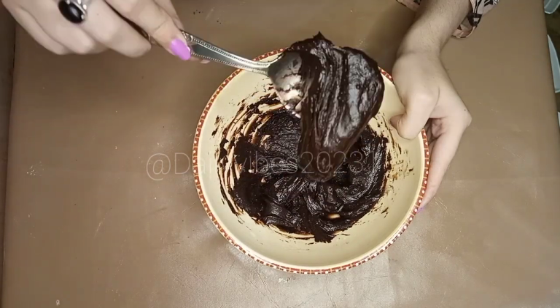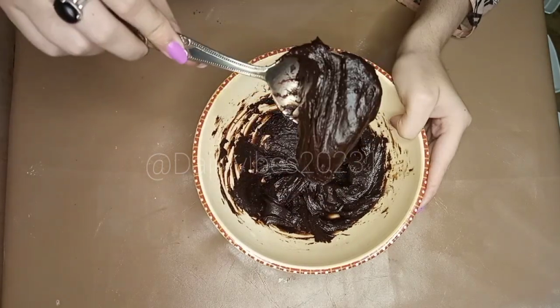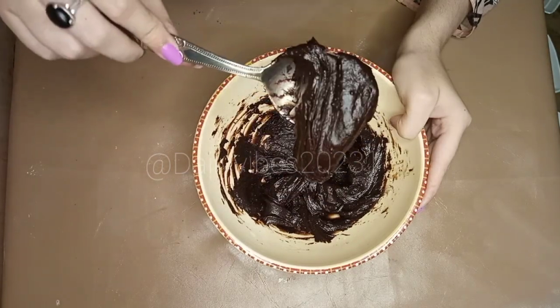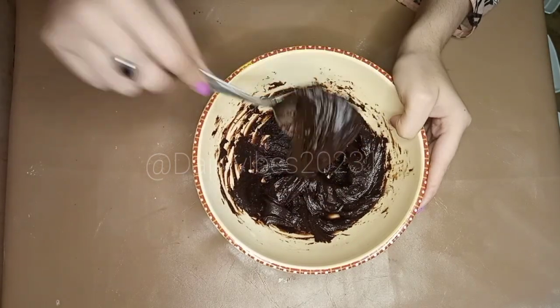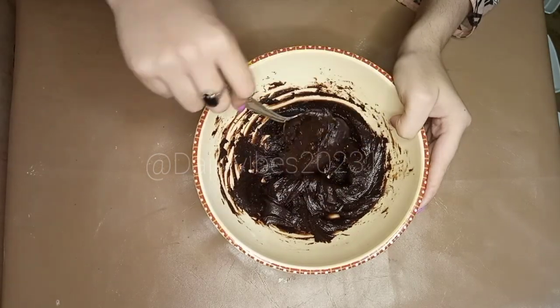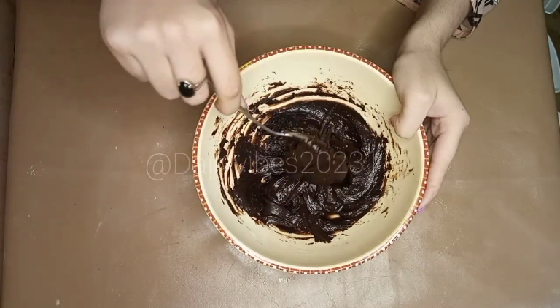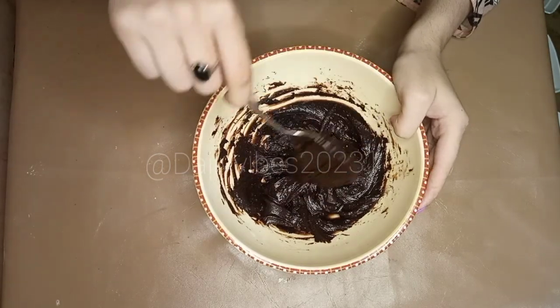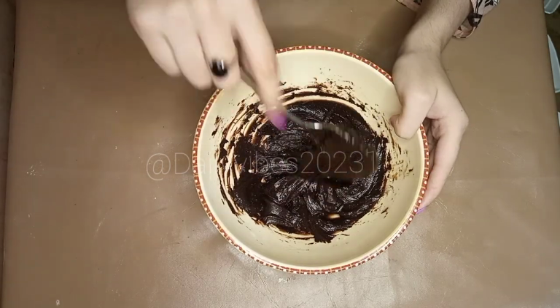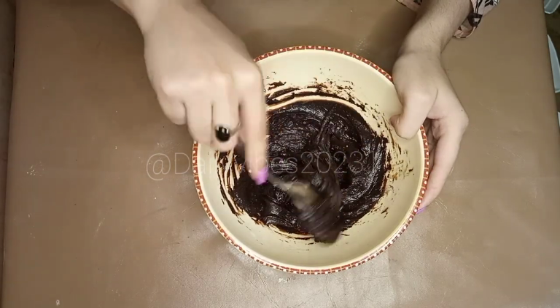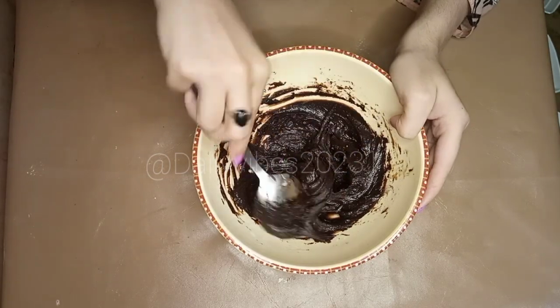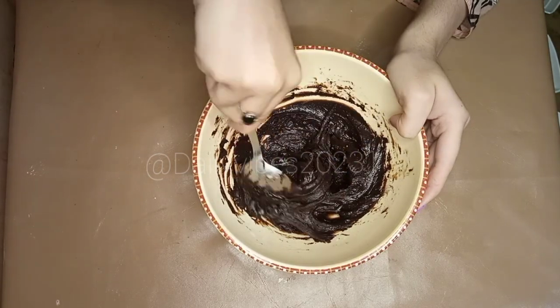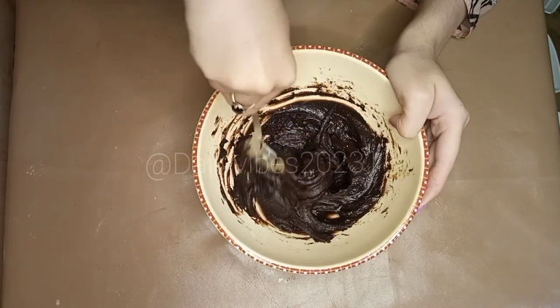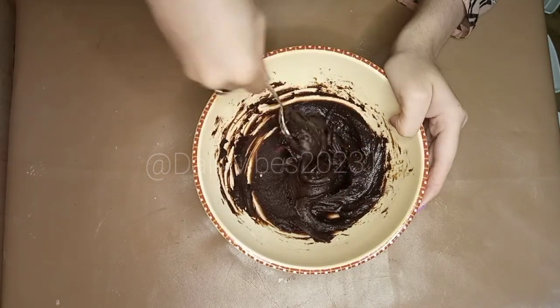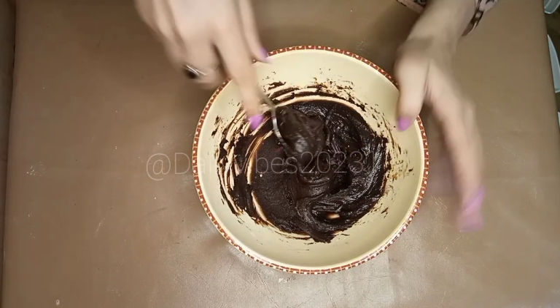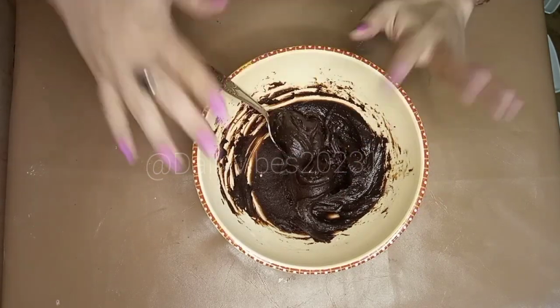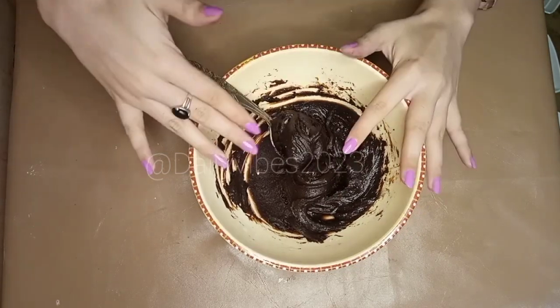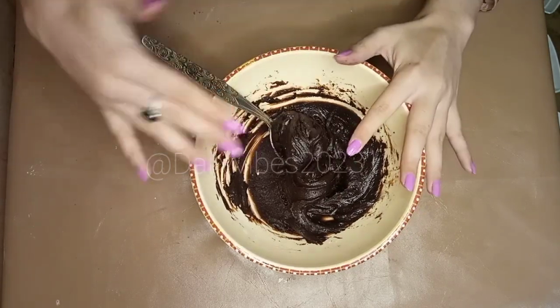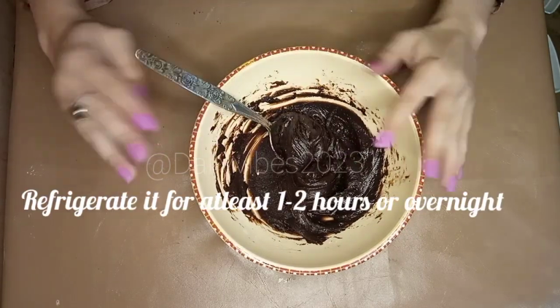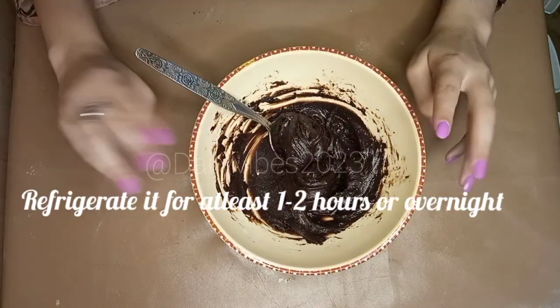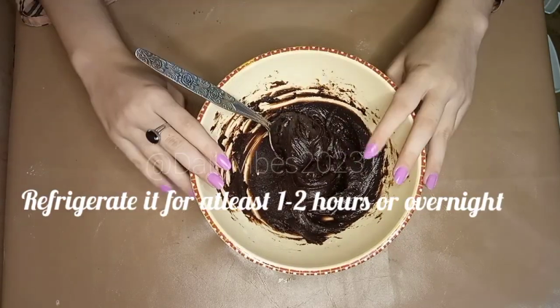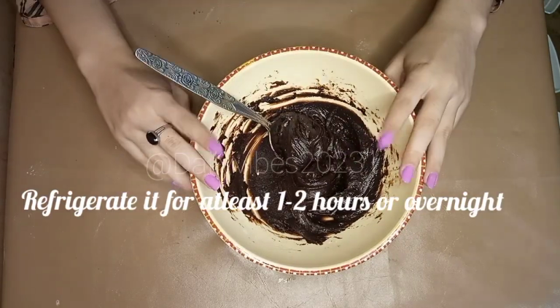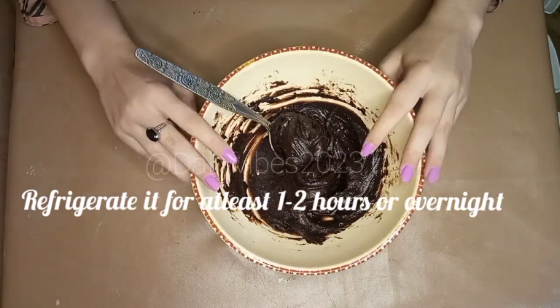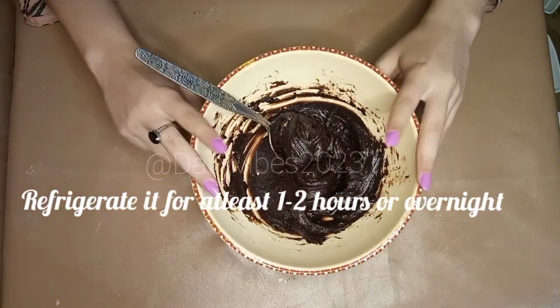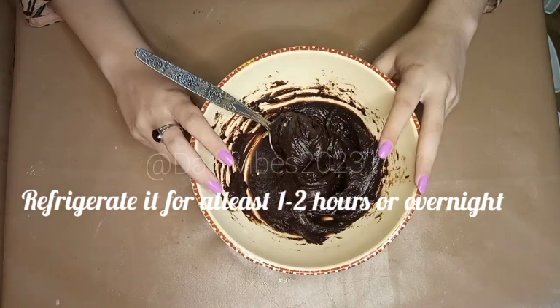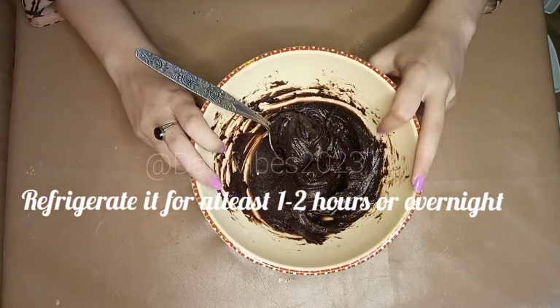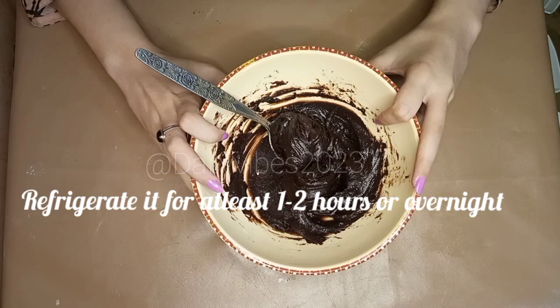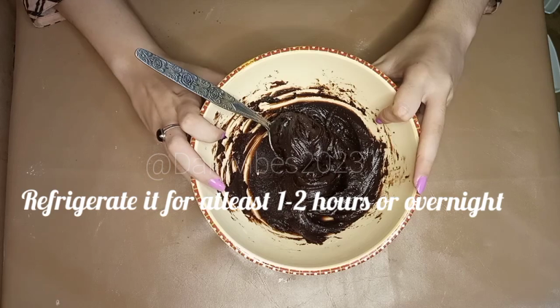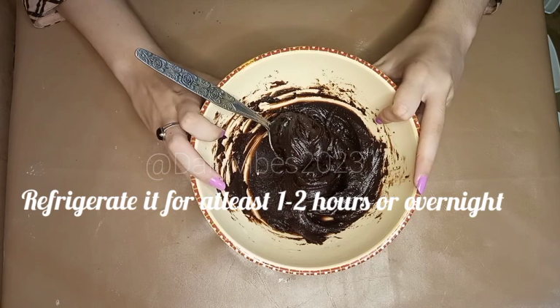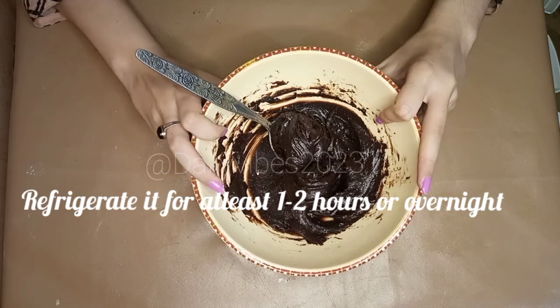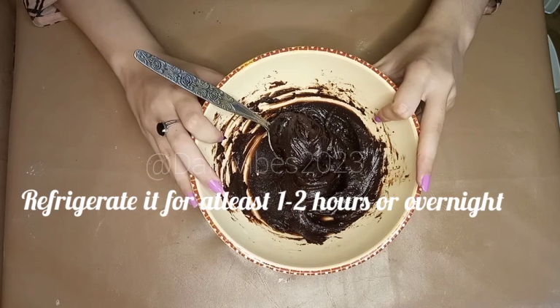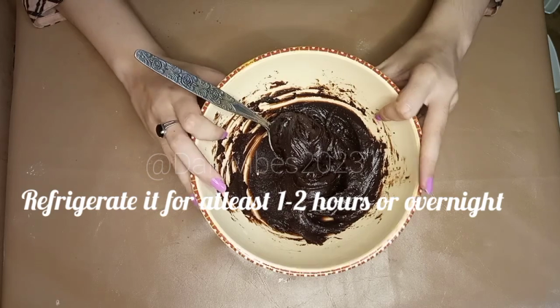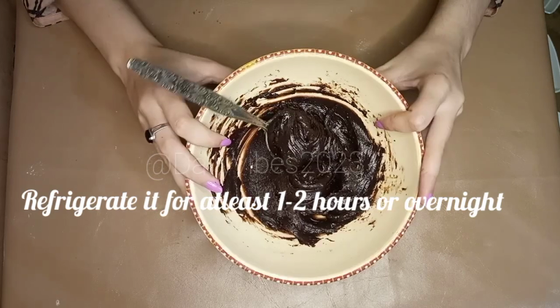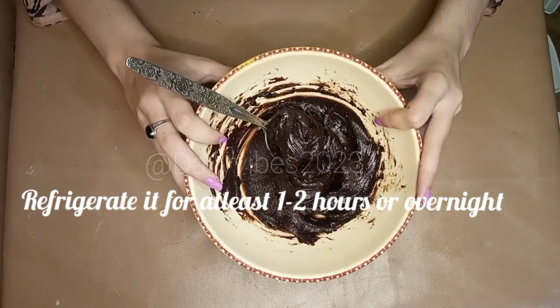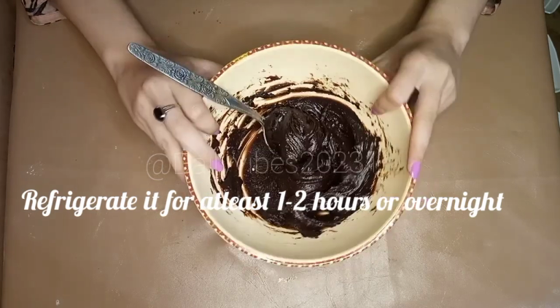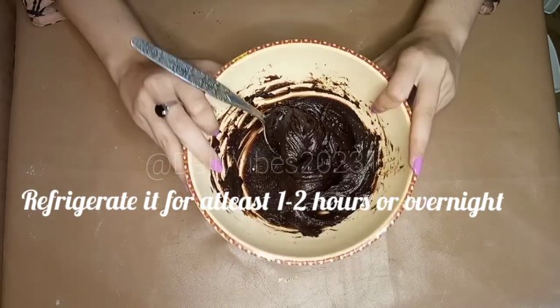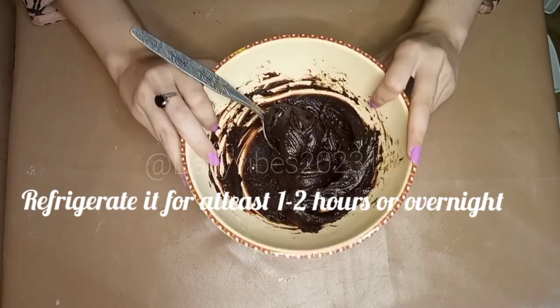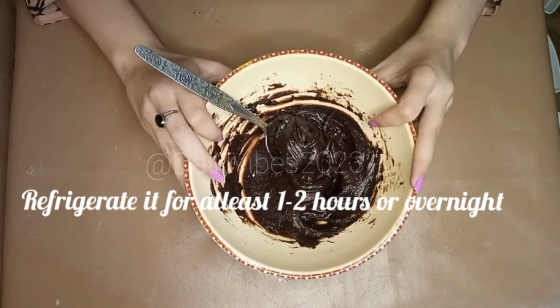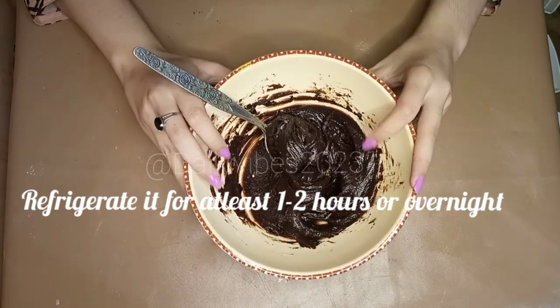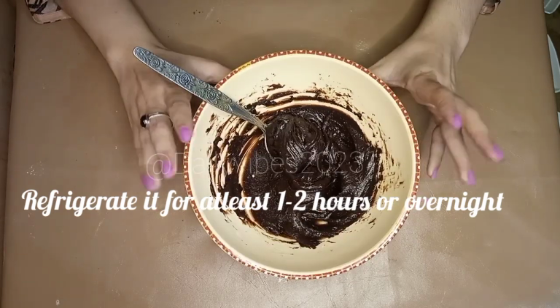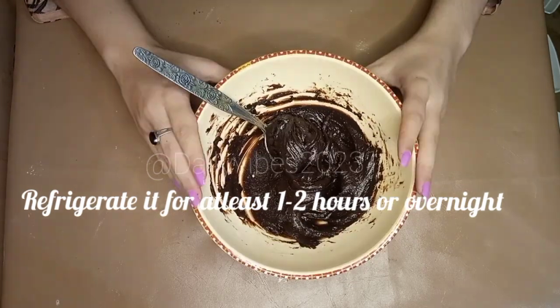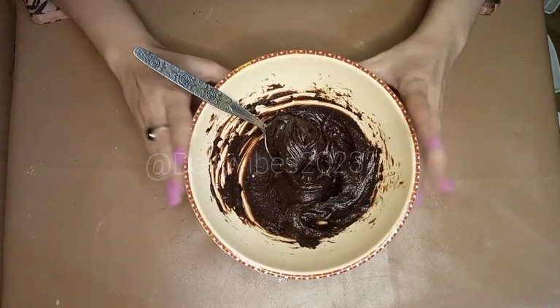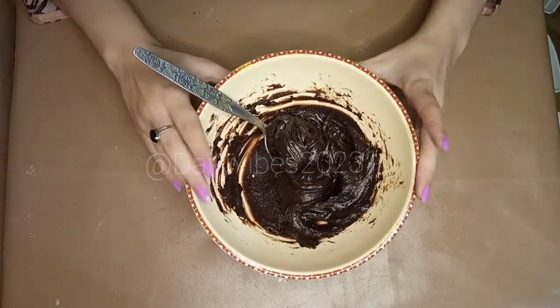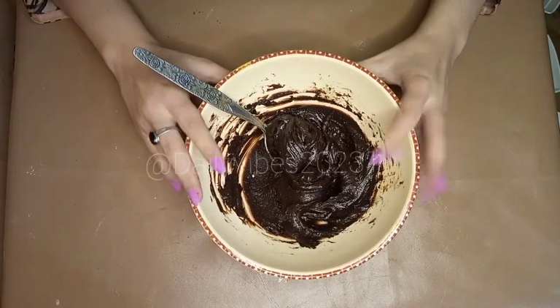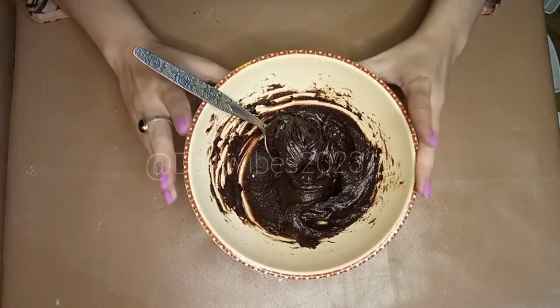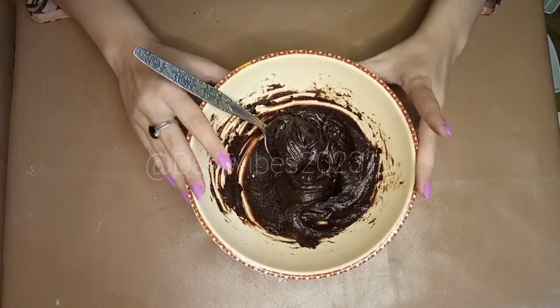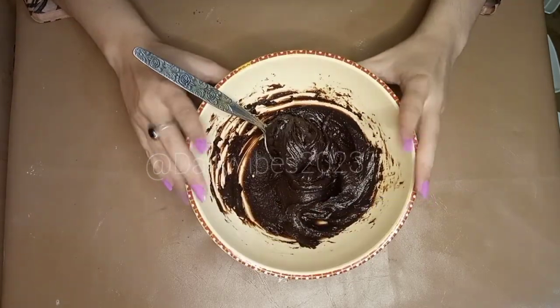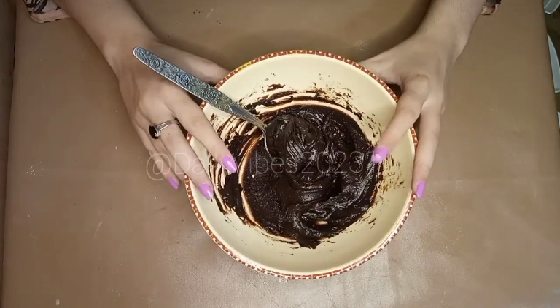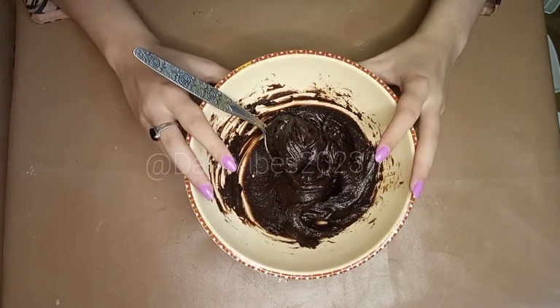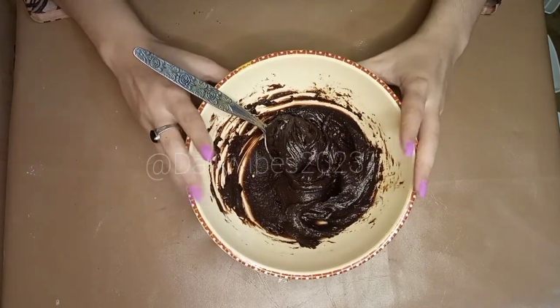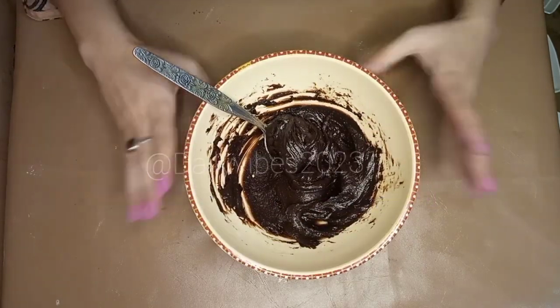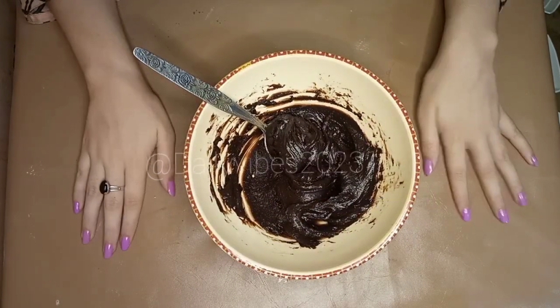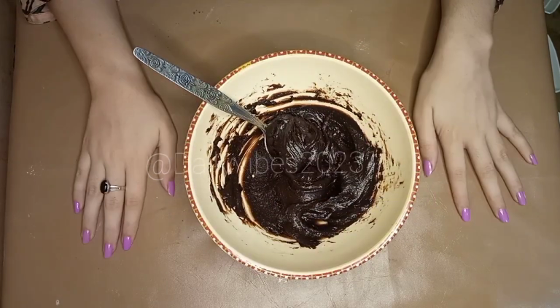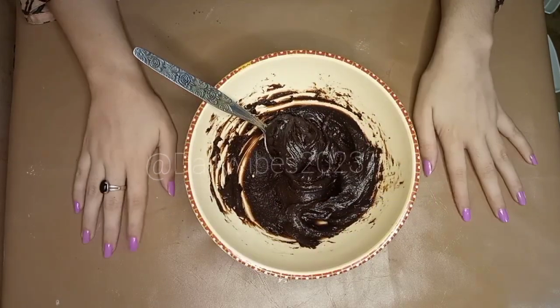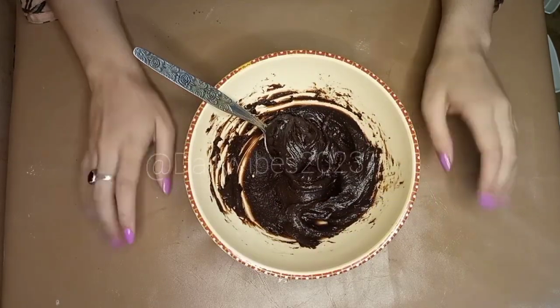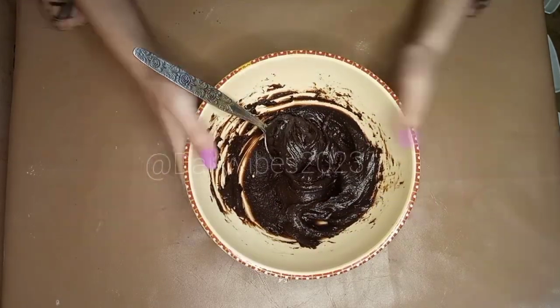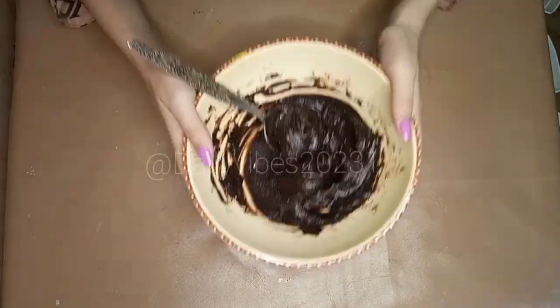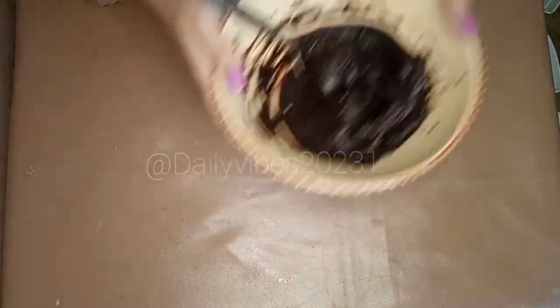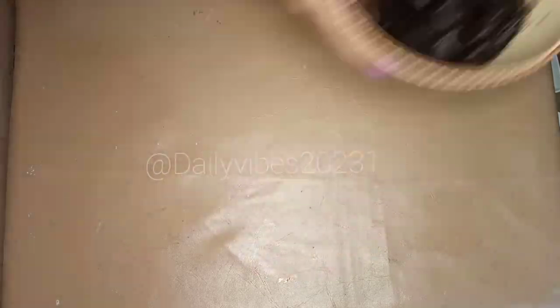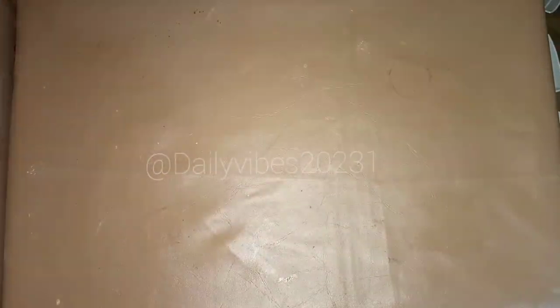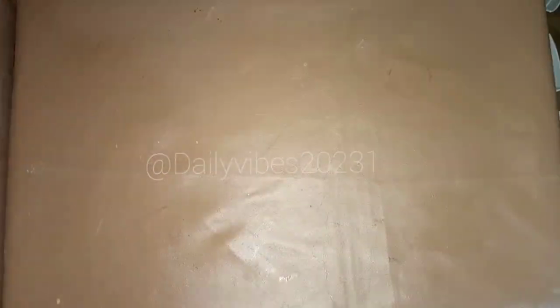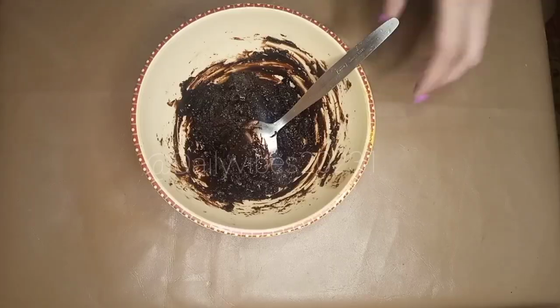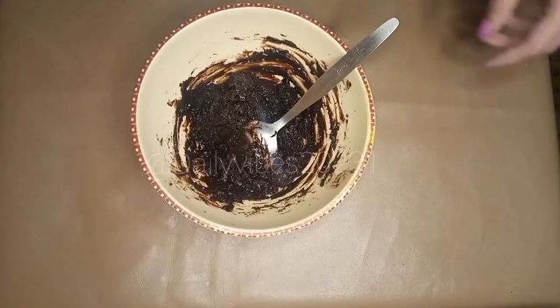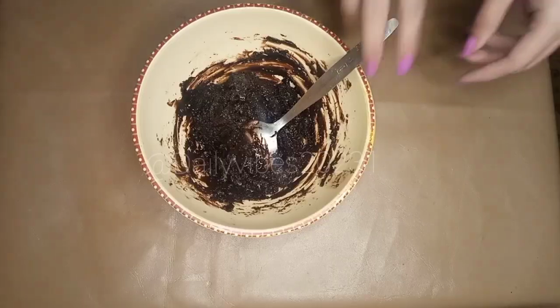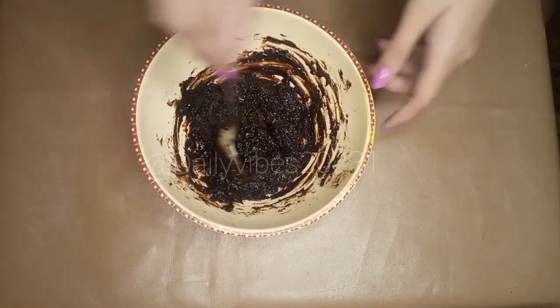After that, we will refrigerate it for at least 1 to 2 hours. If you hold it overnight, it will be even better.